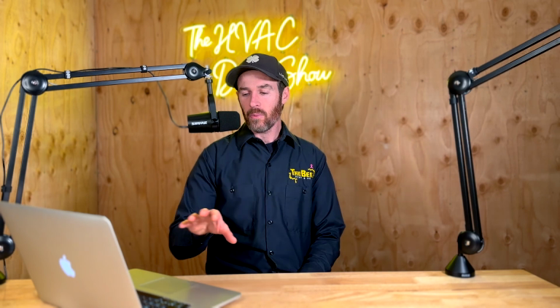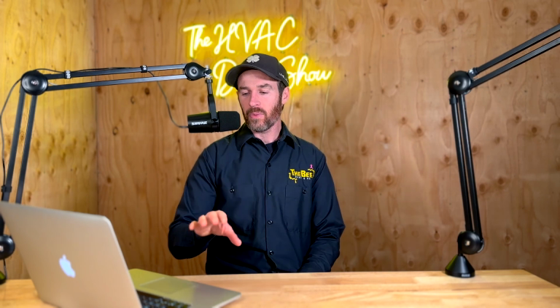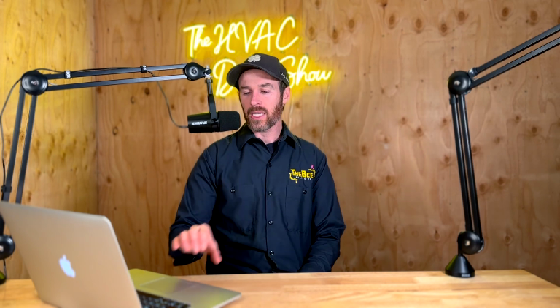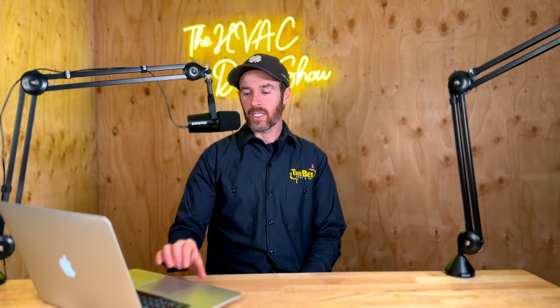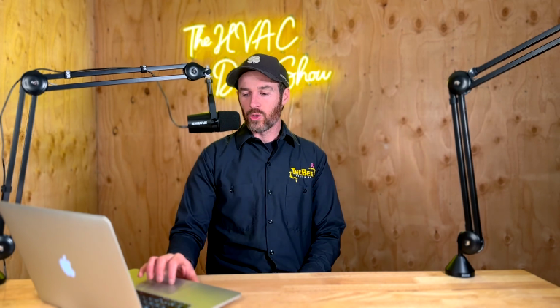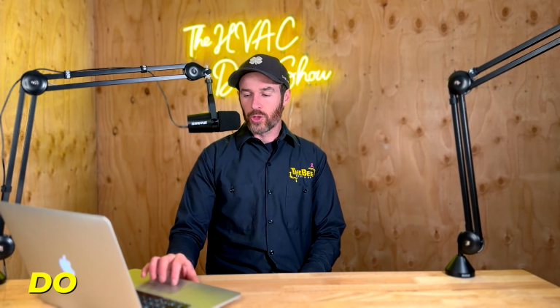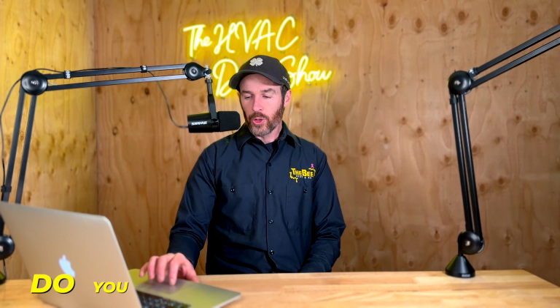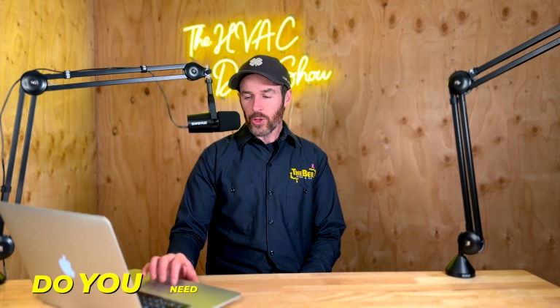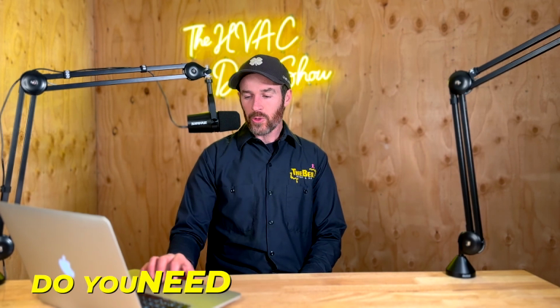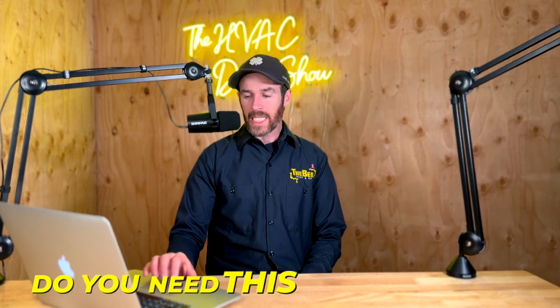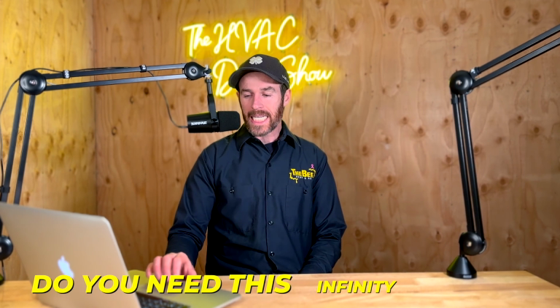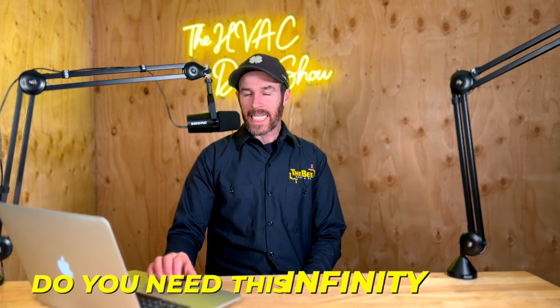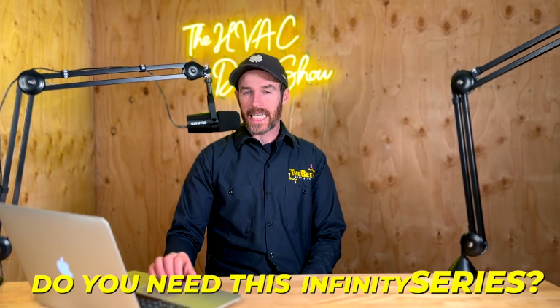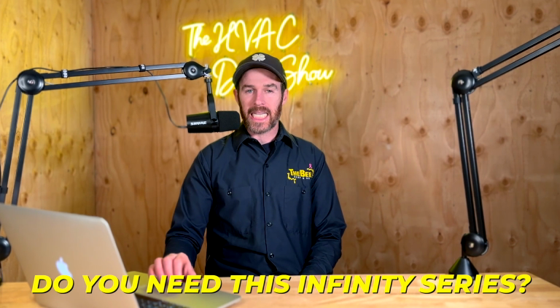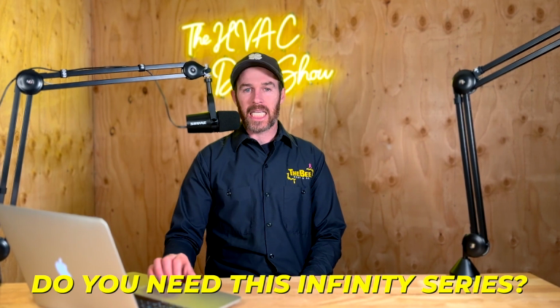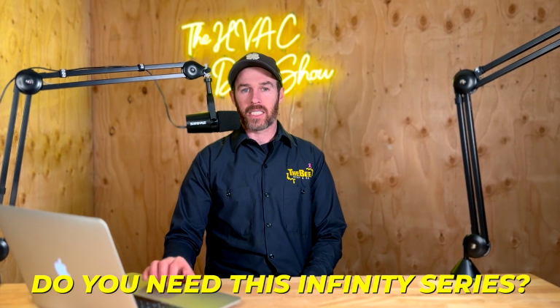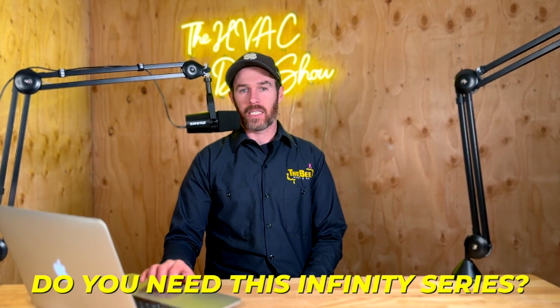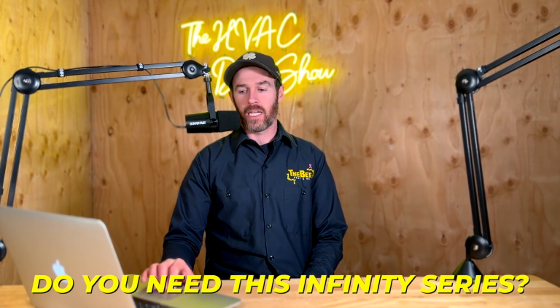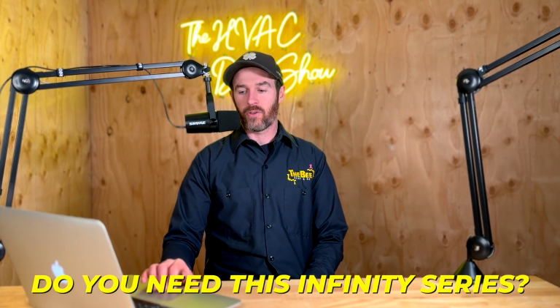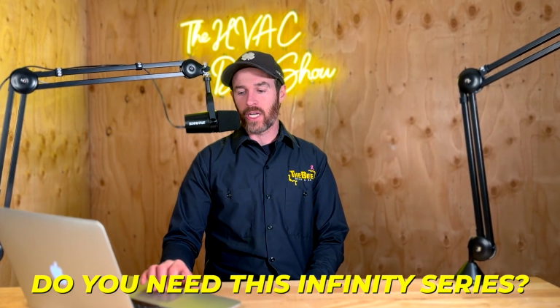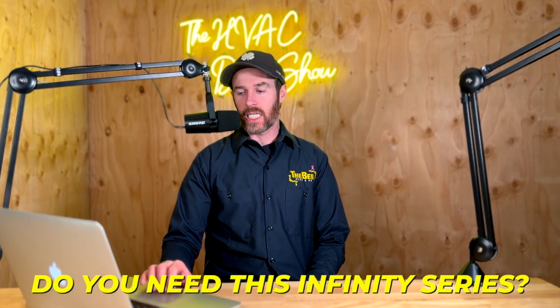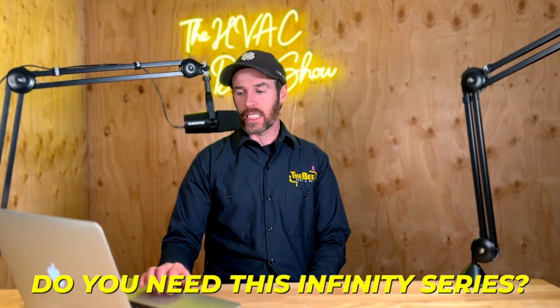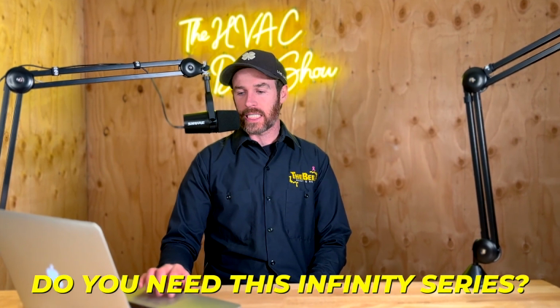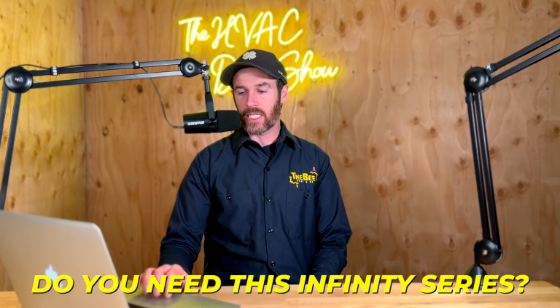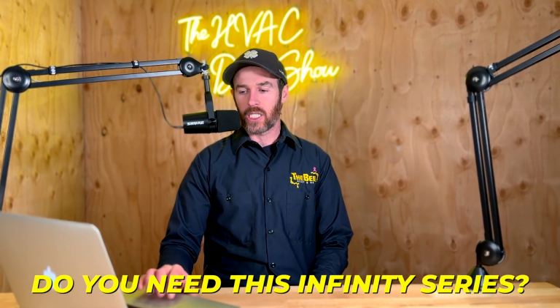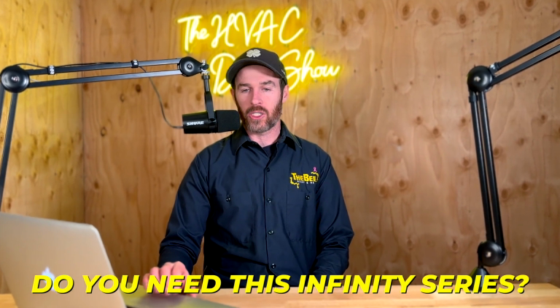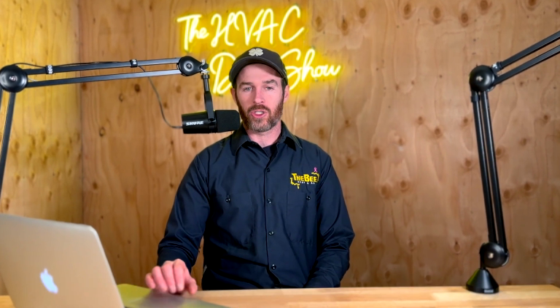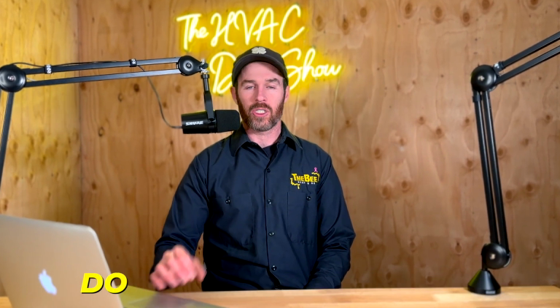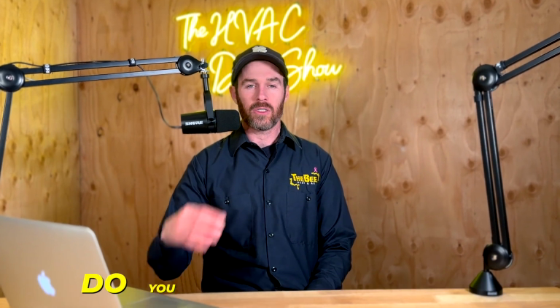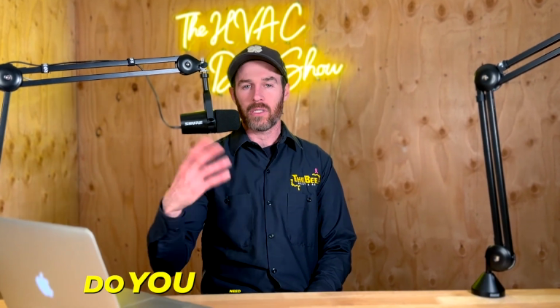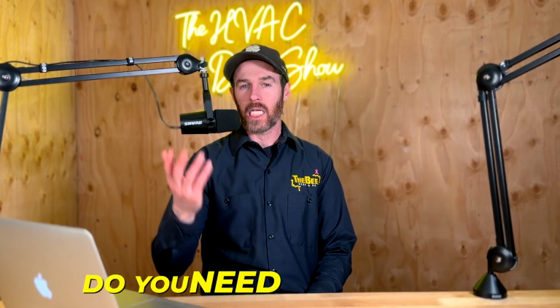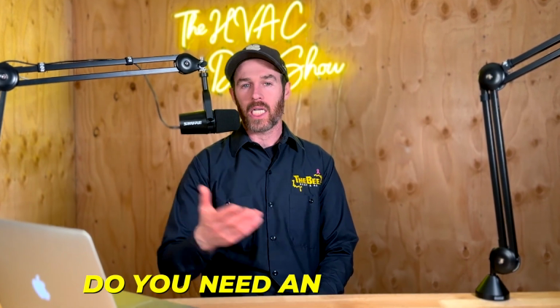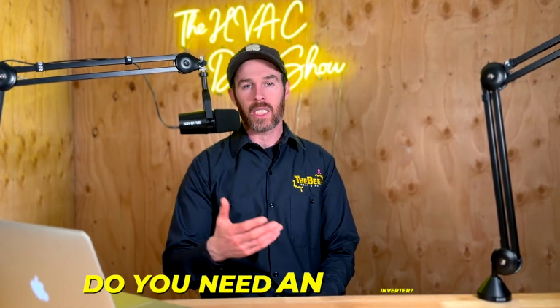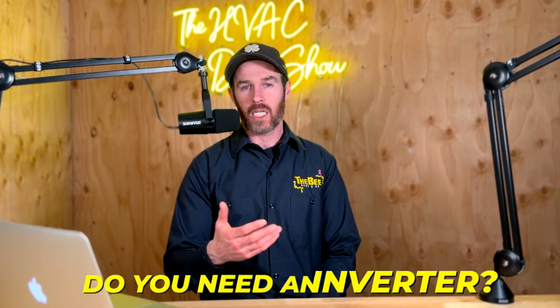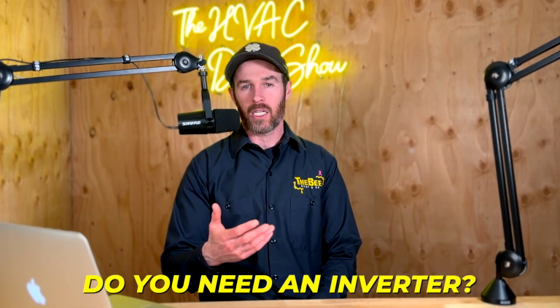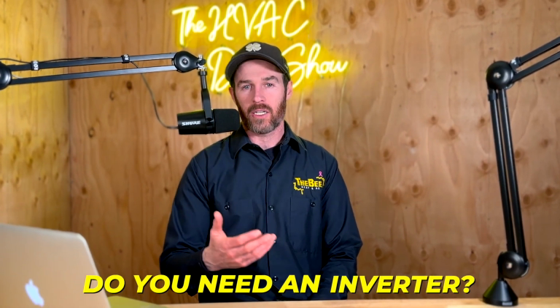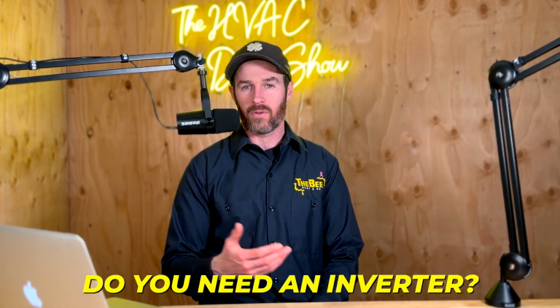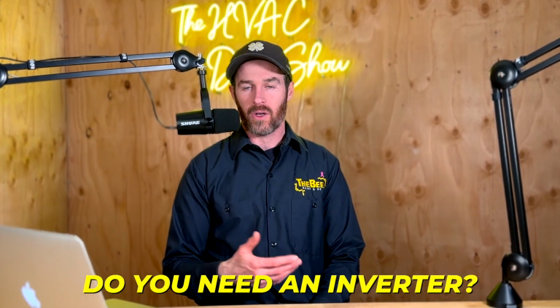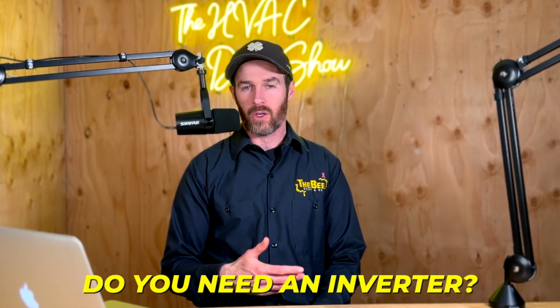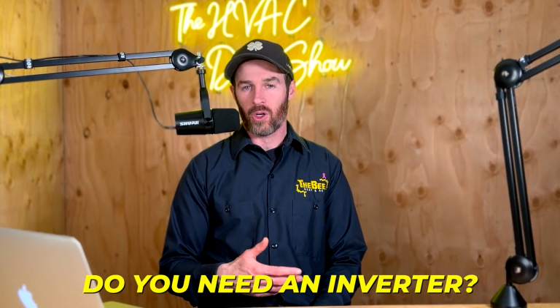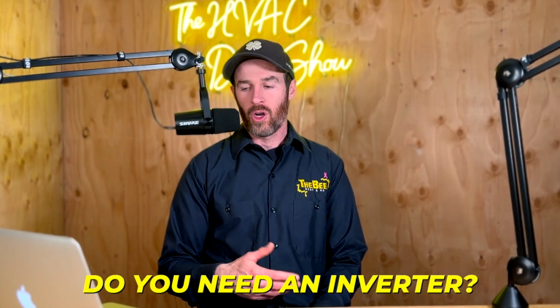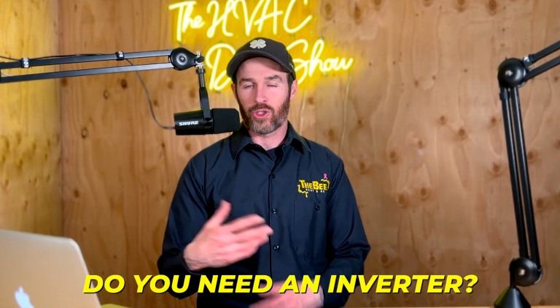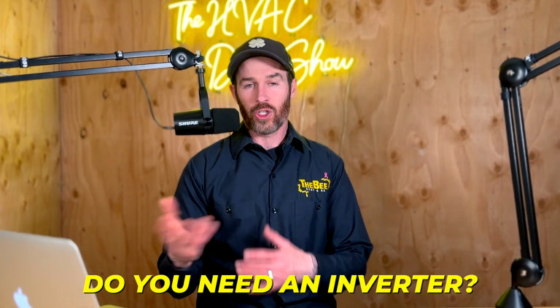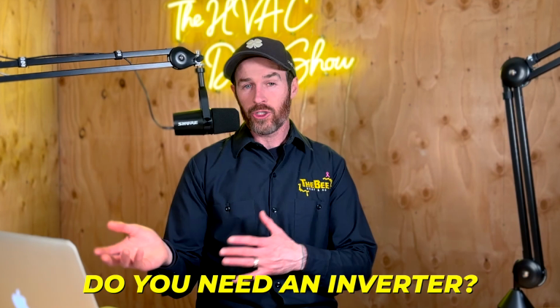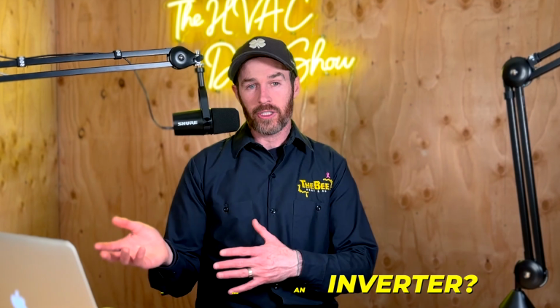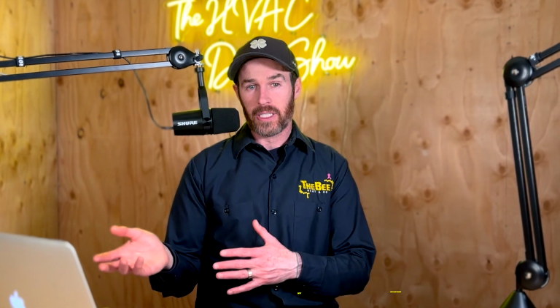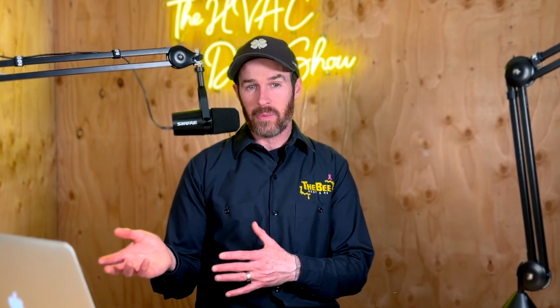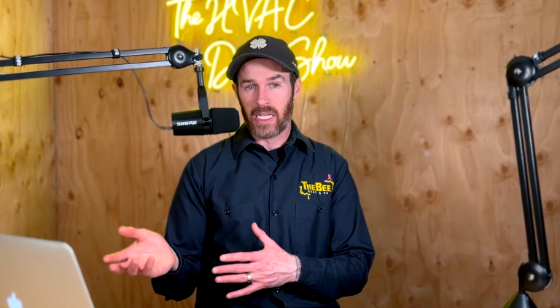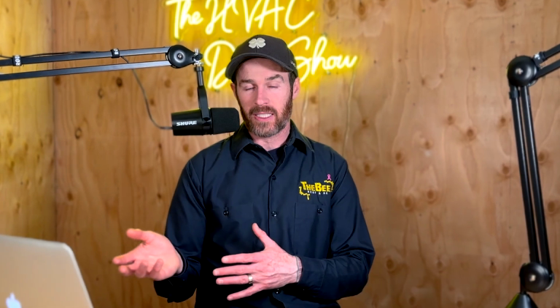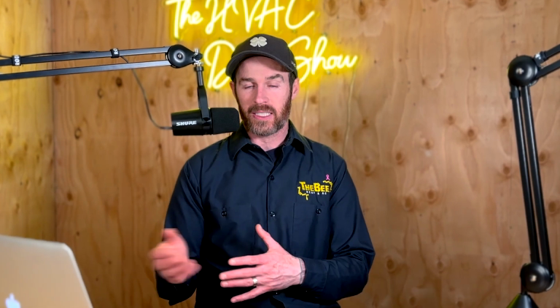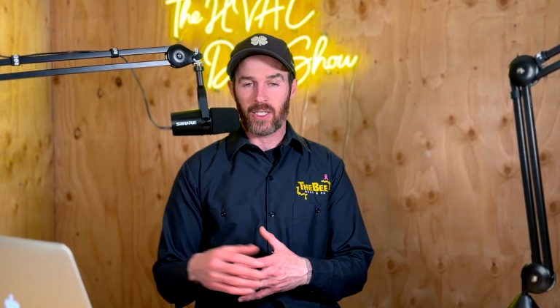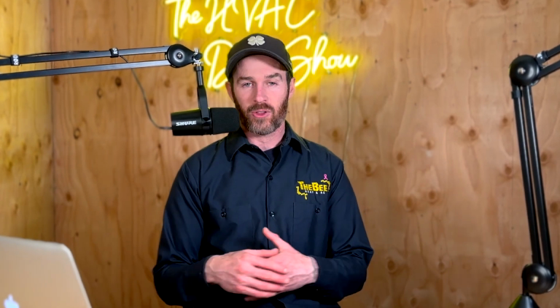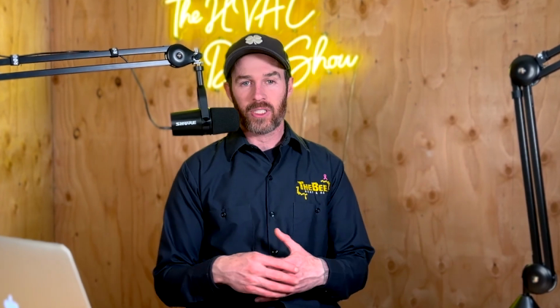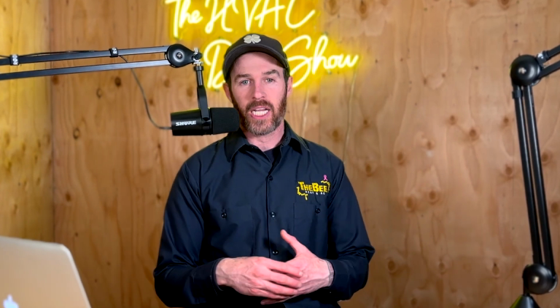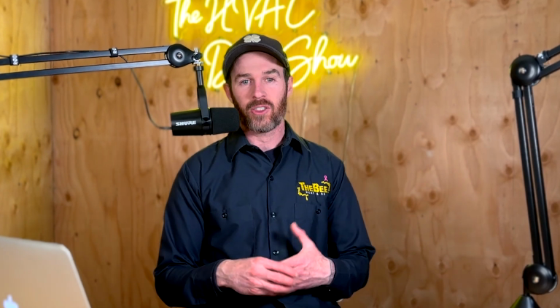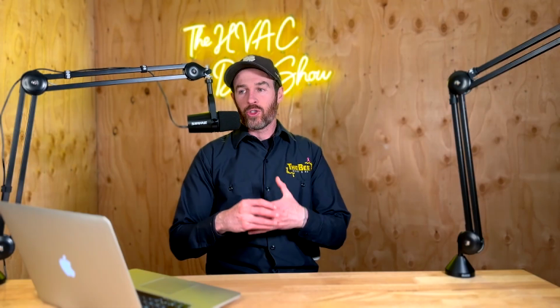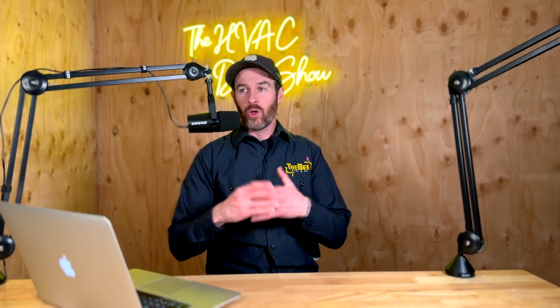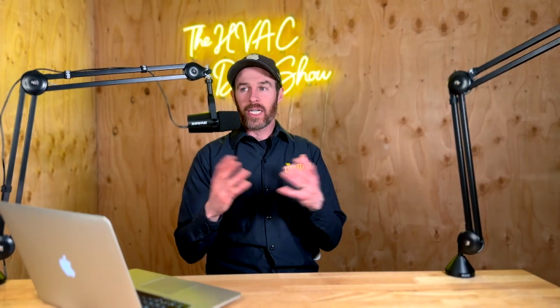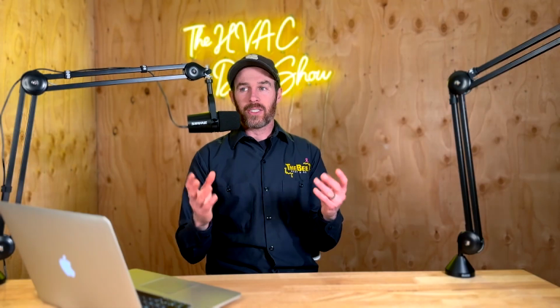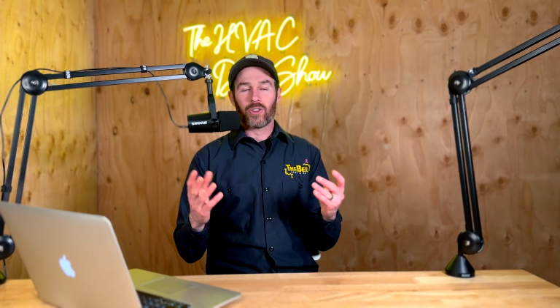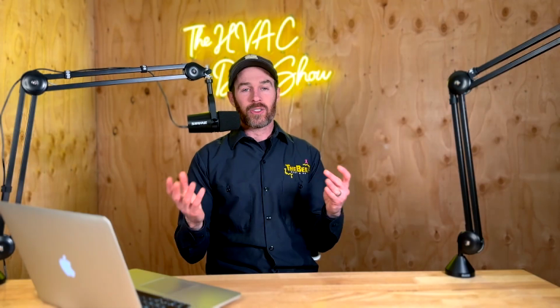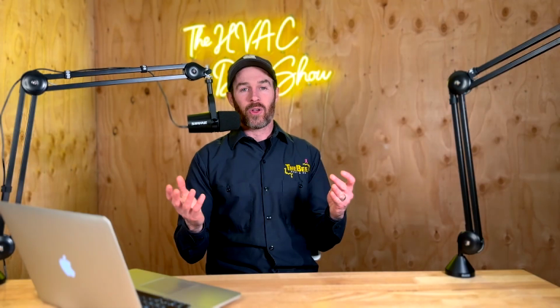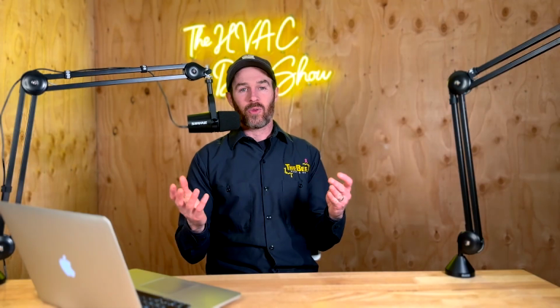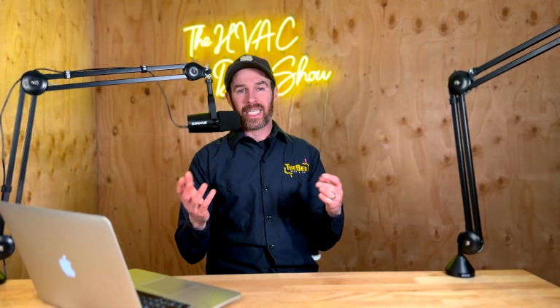Do you need the Infinity series? Do you need an inverter? Should you just get a basic single stage? The short answer is it really depends.